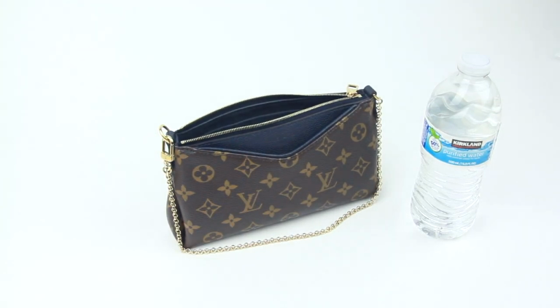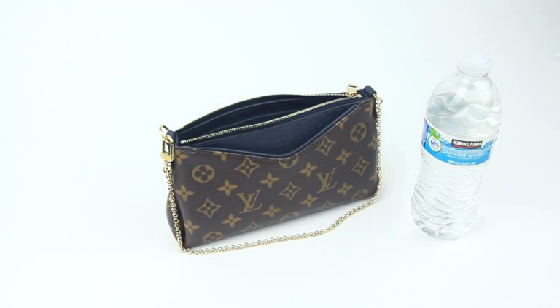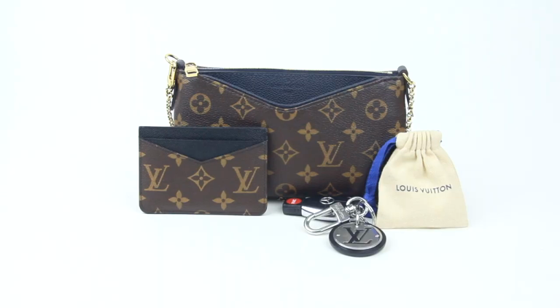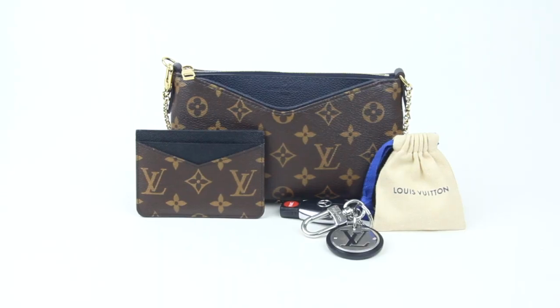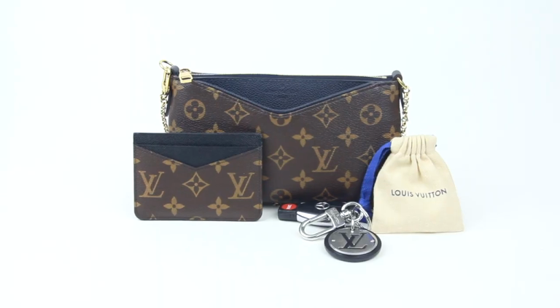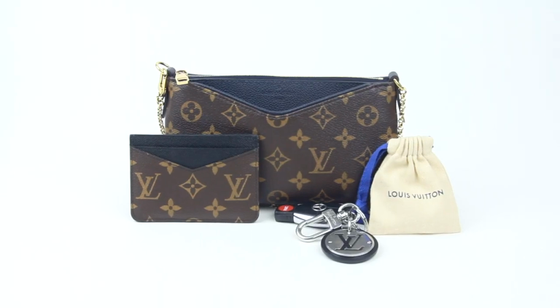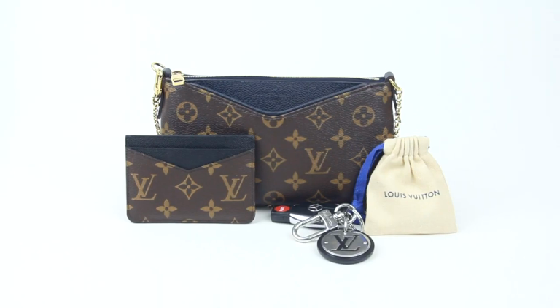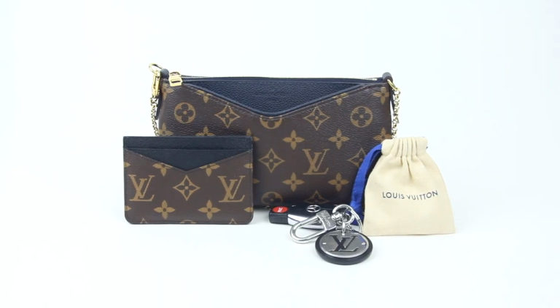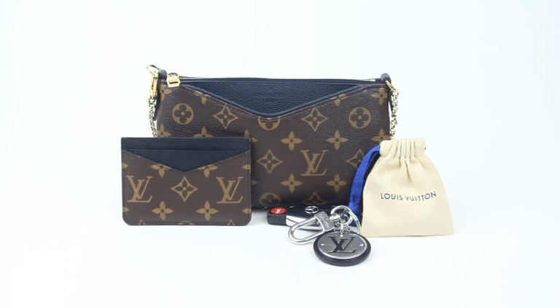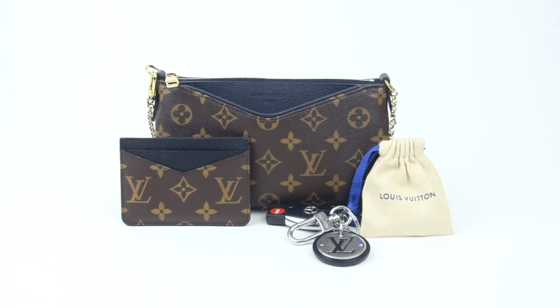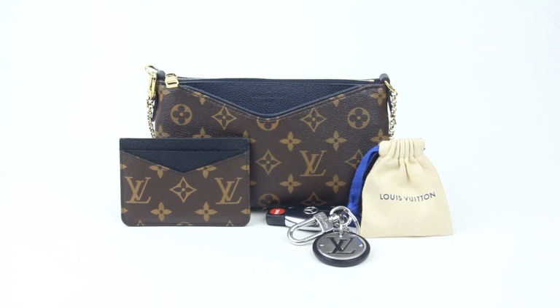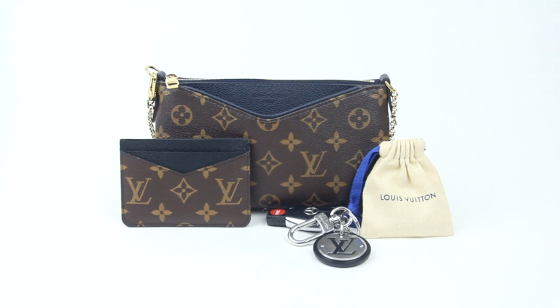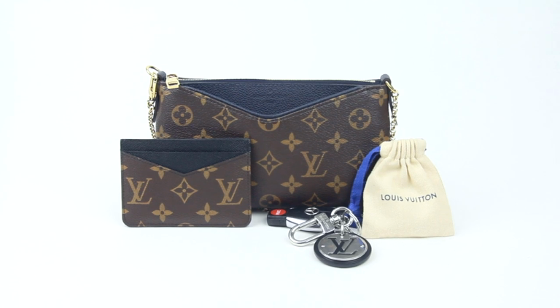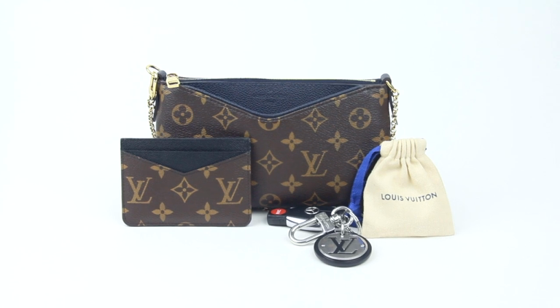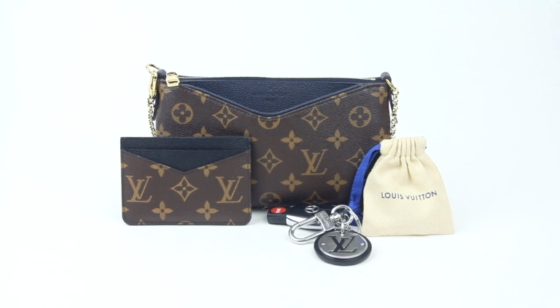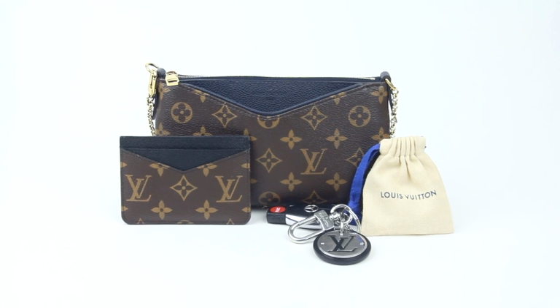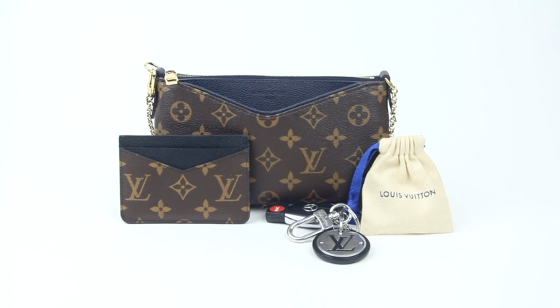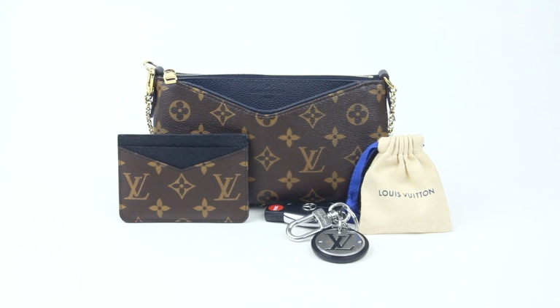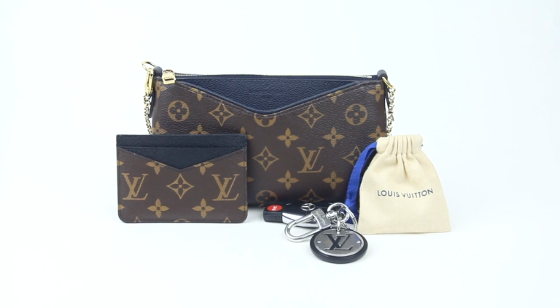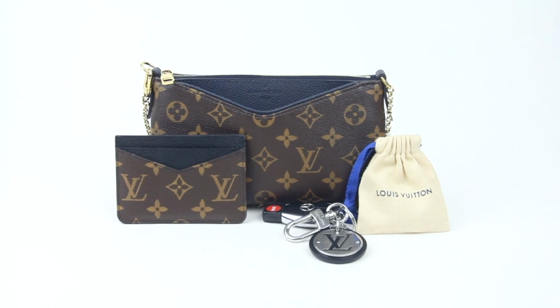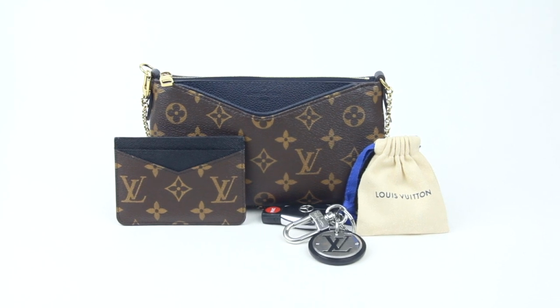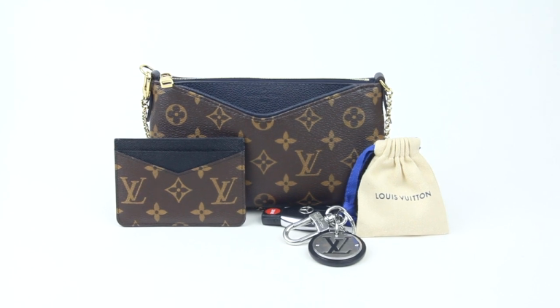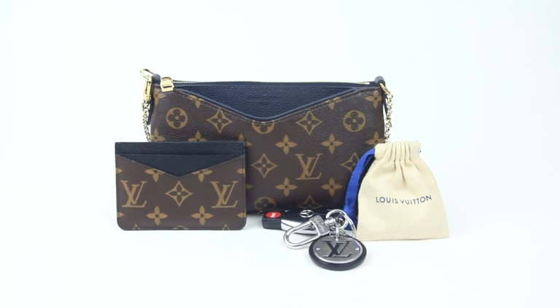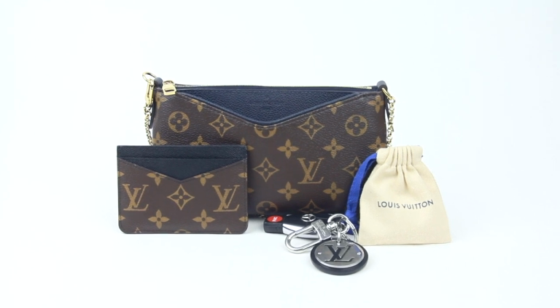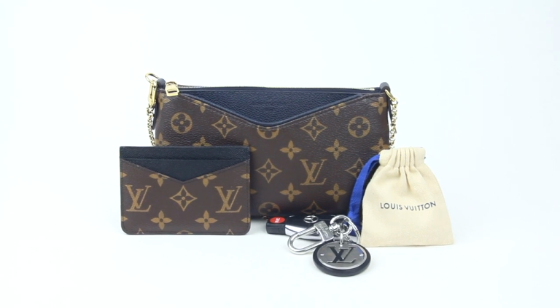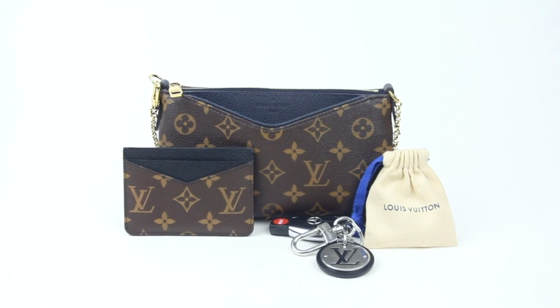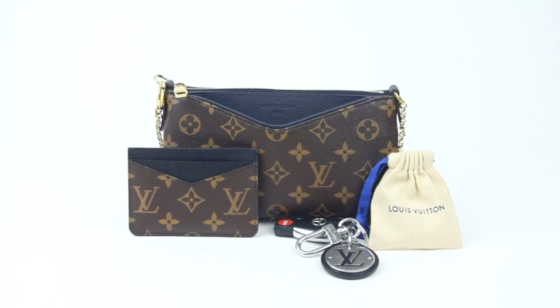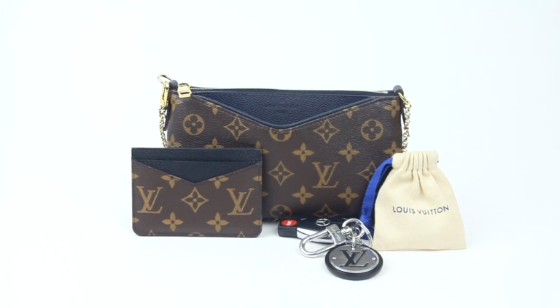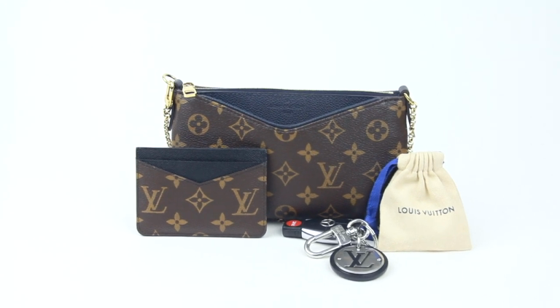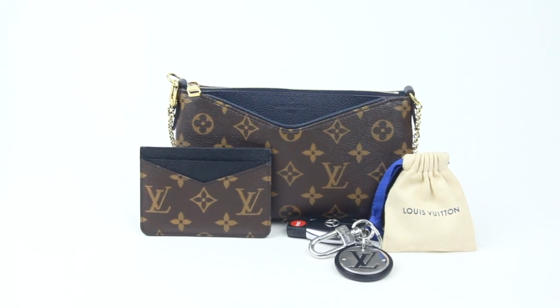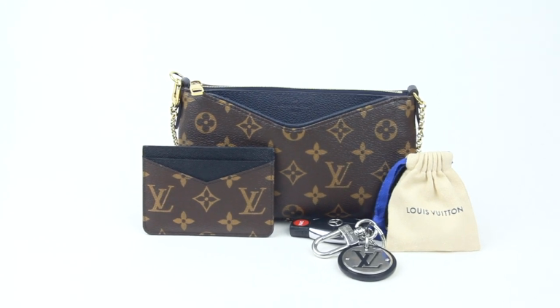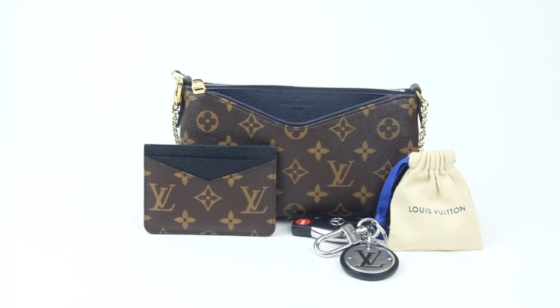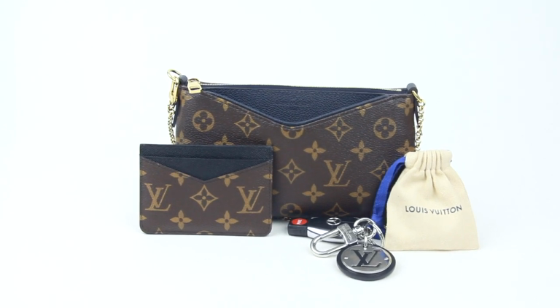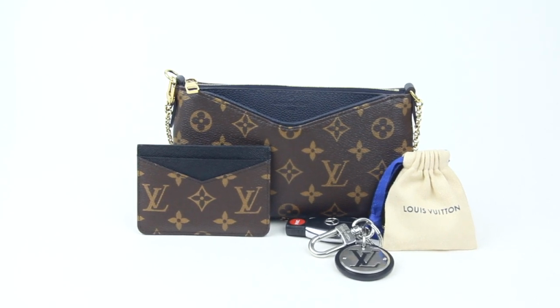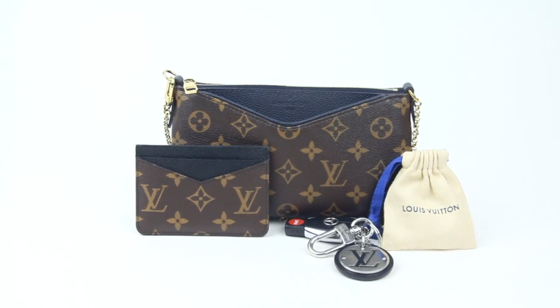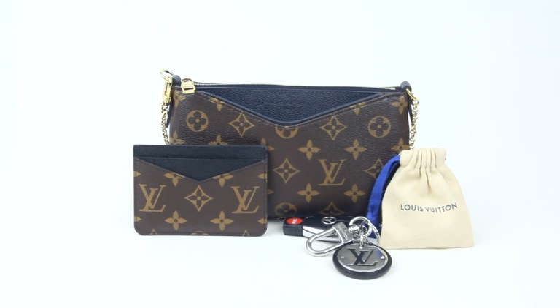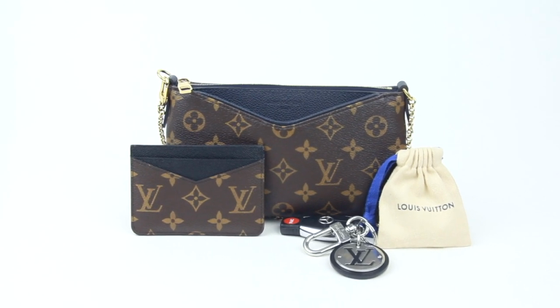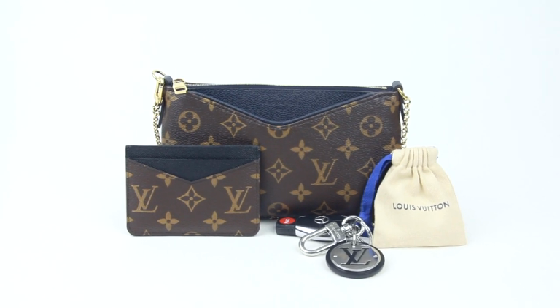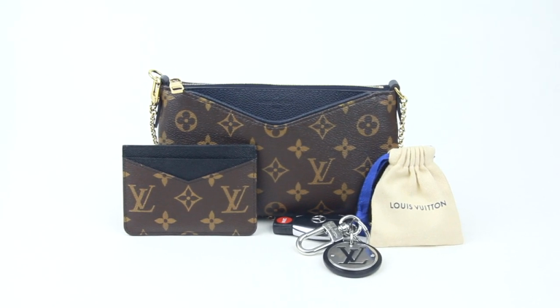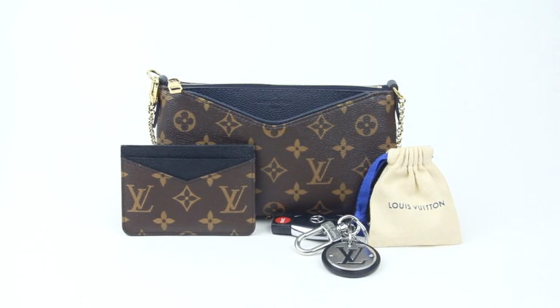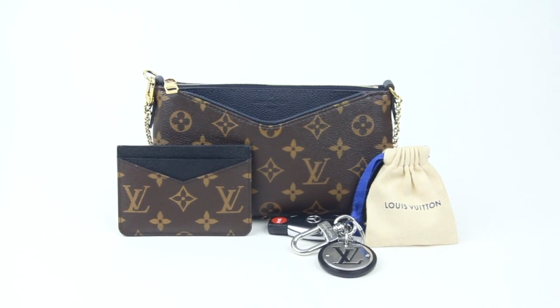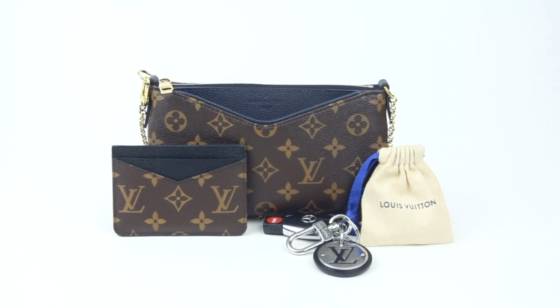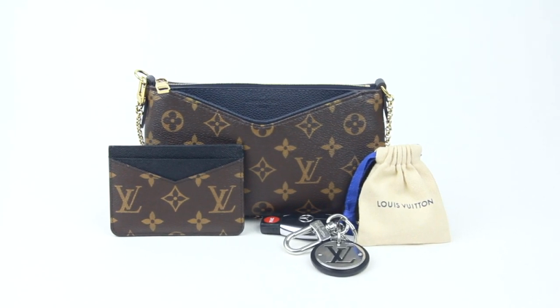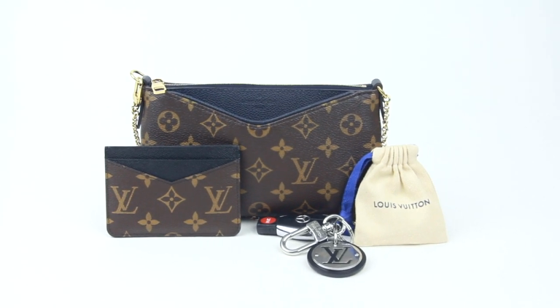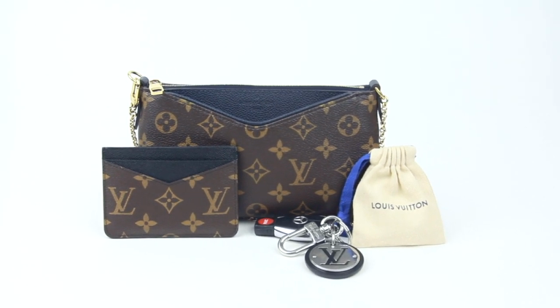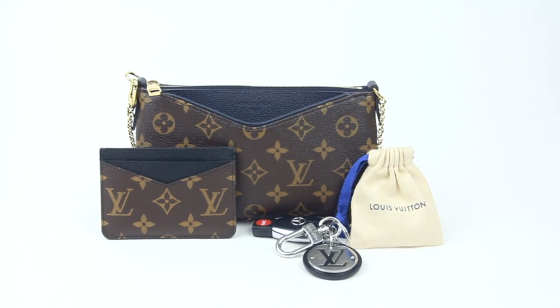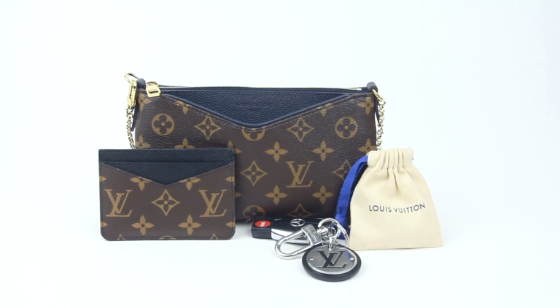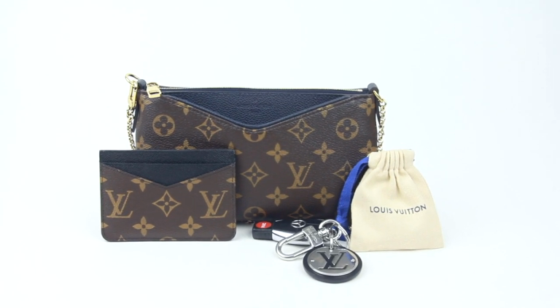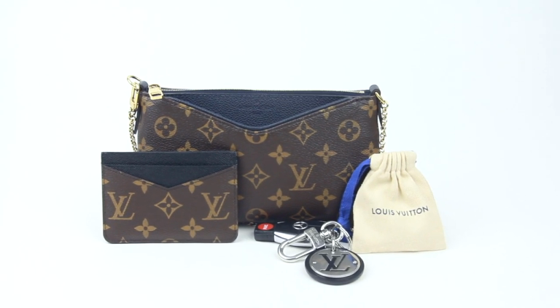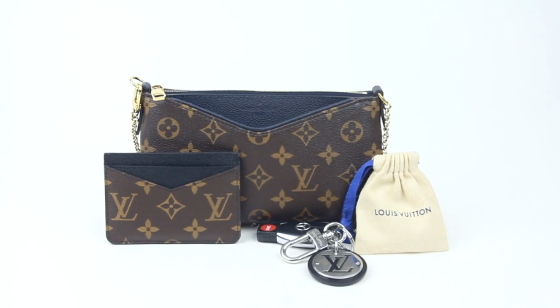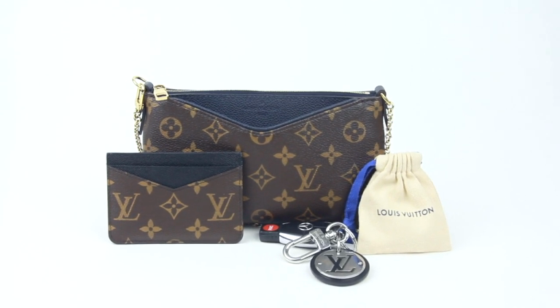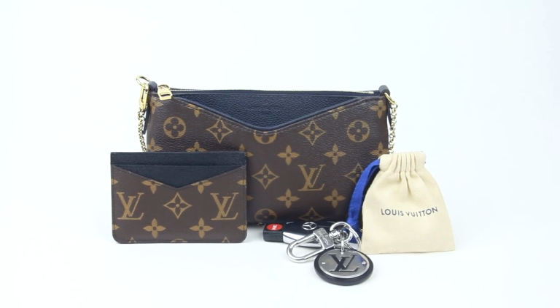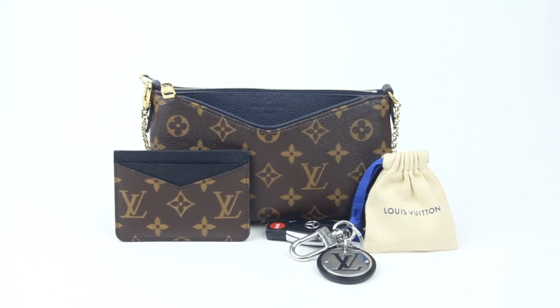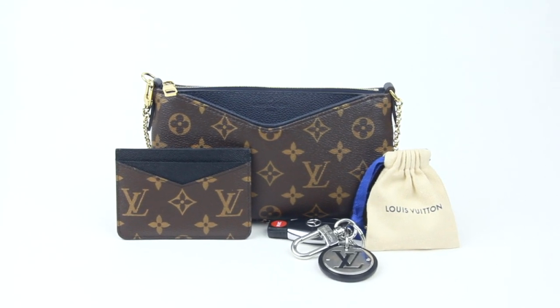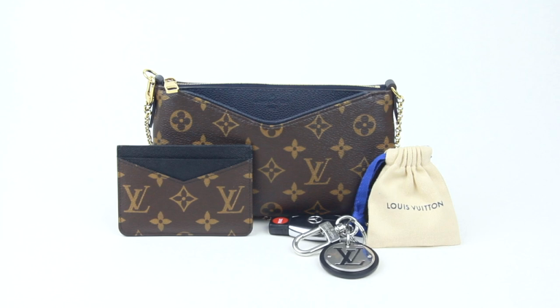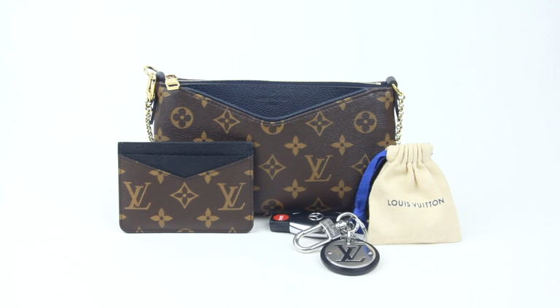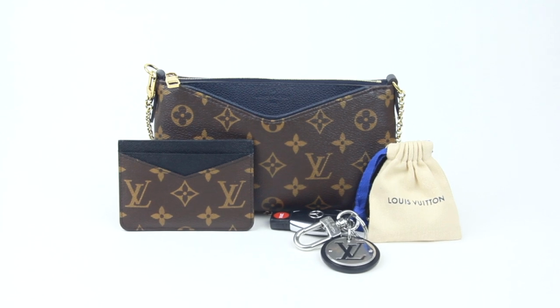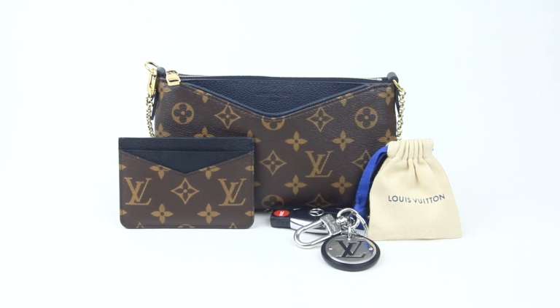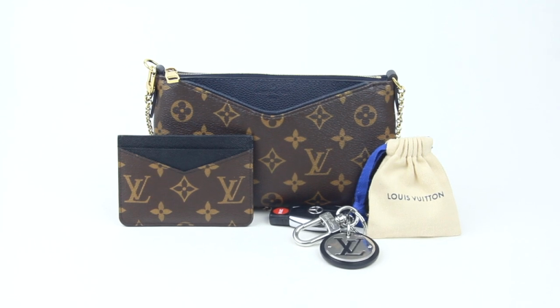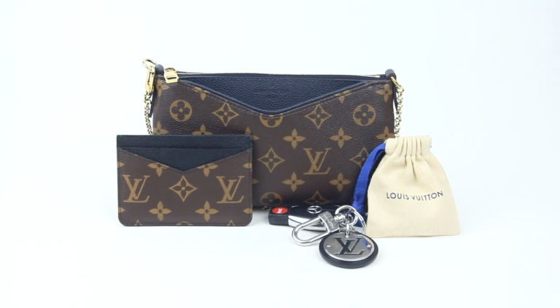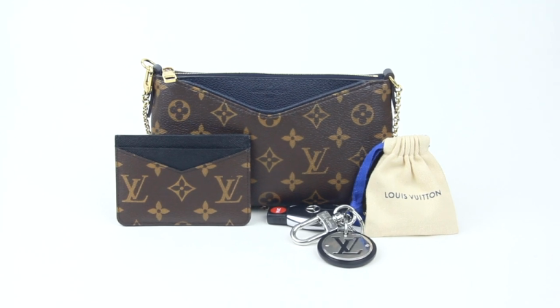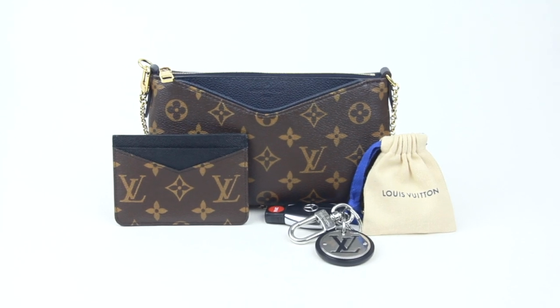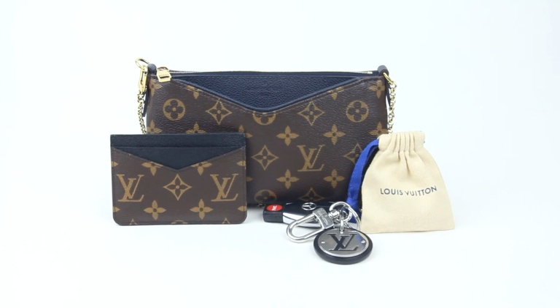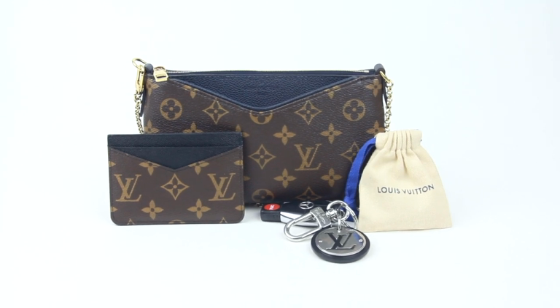Alright, so that is what you can fit inside of the Louis Vuitton palace clutch. I'm Ash. Thanks again for watching and I'll see you guys next time.